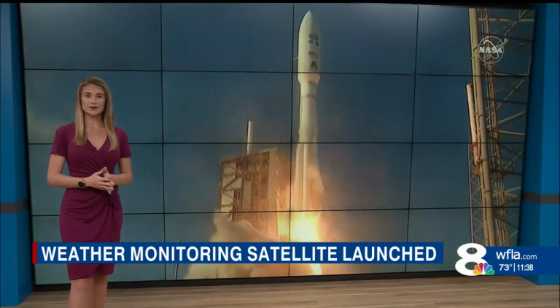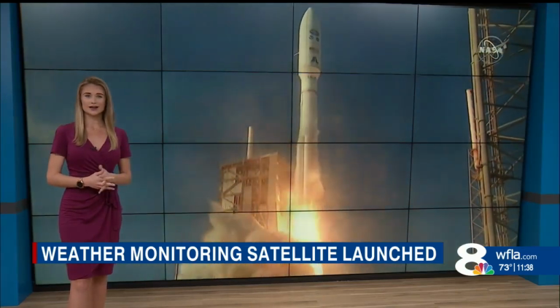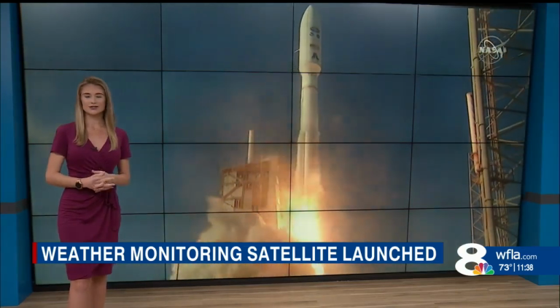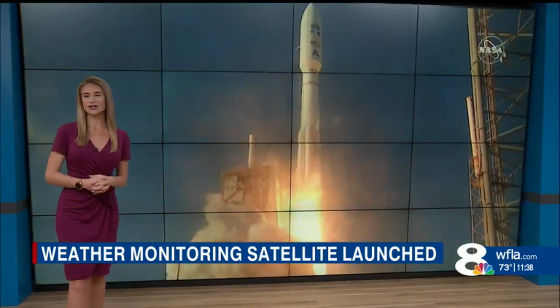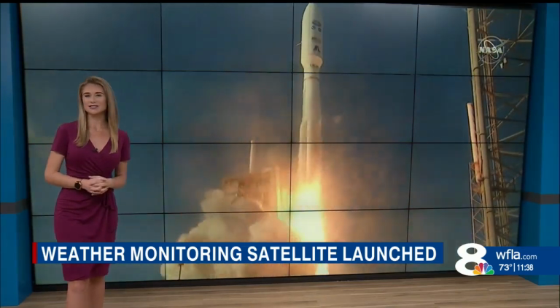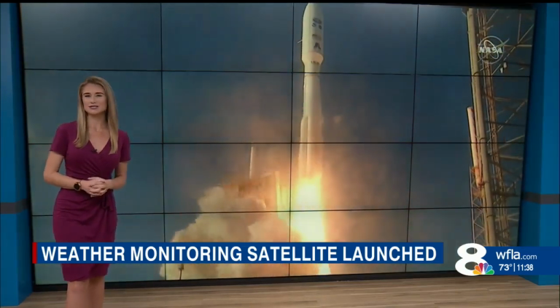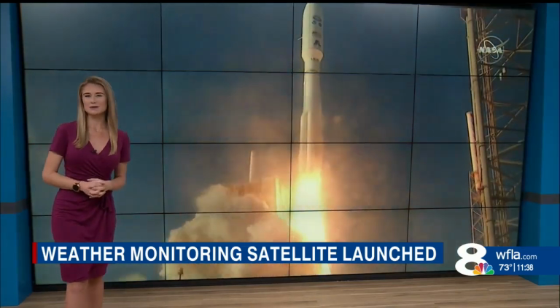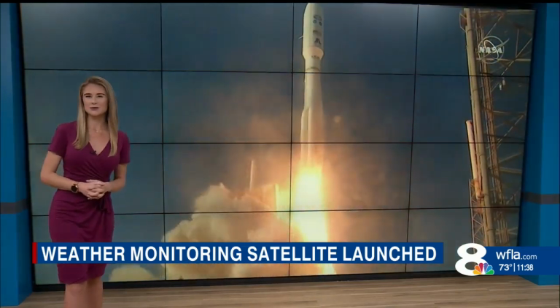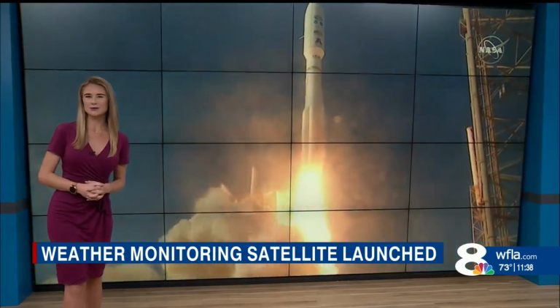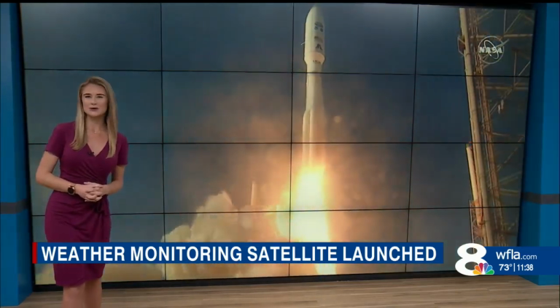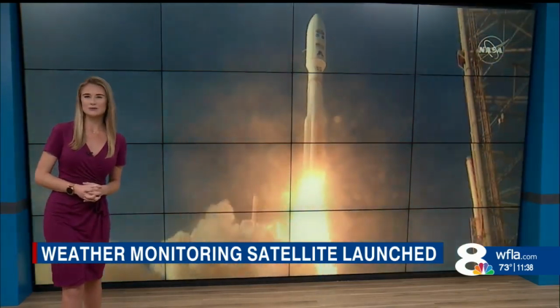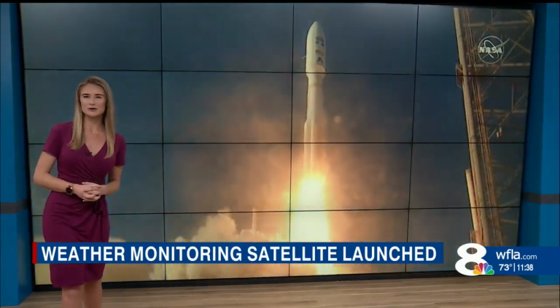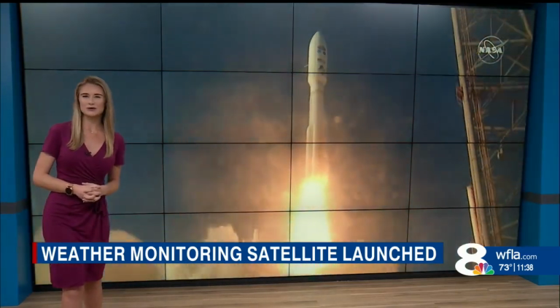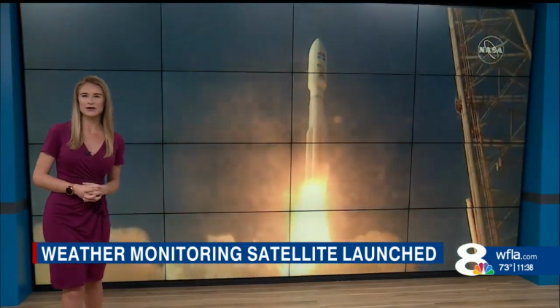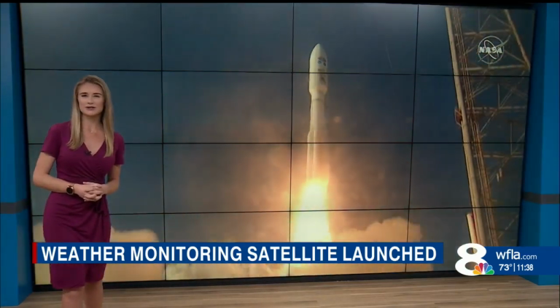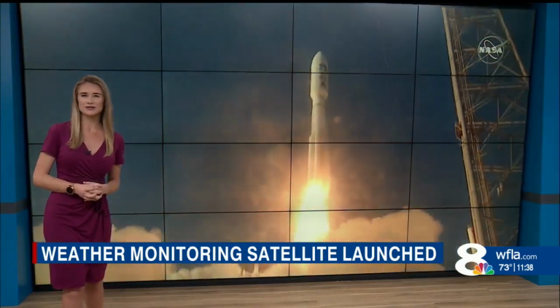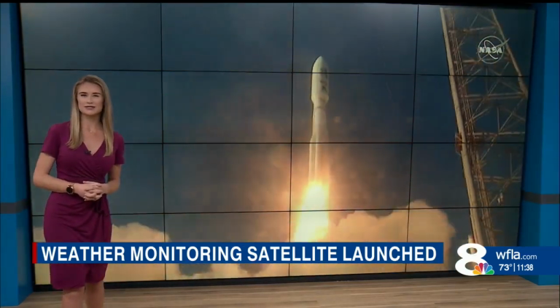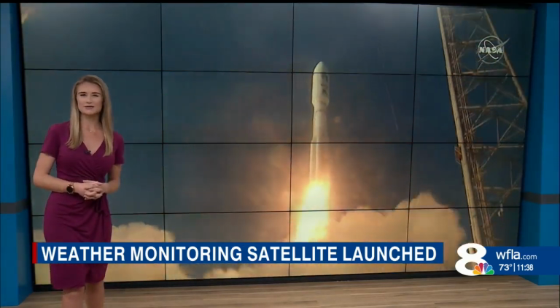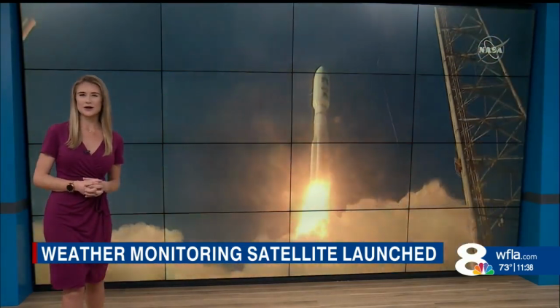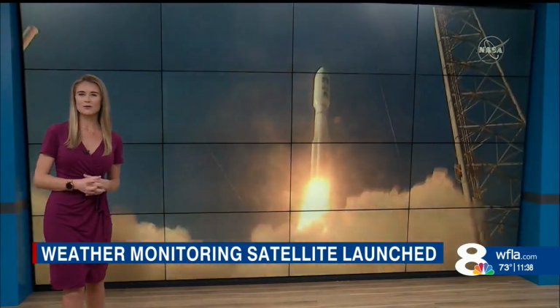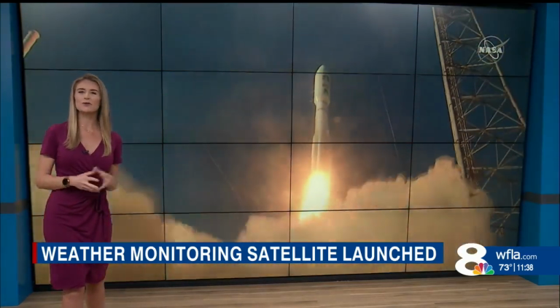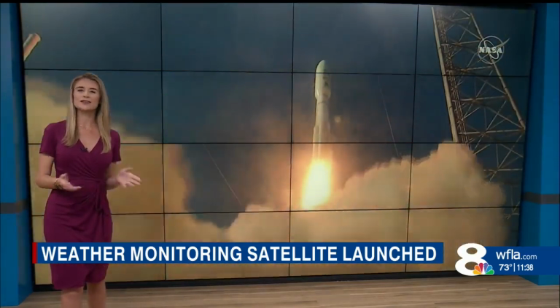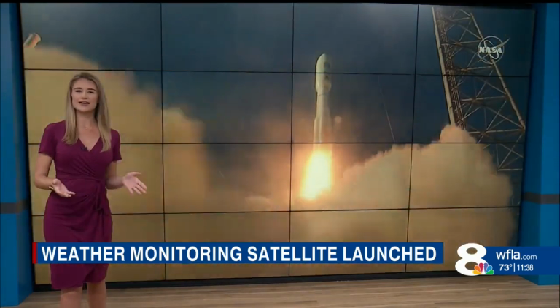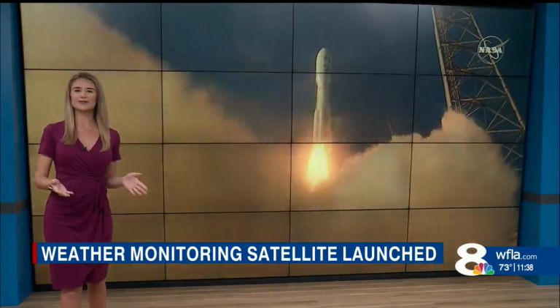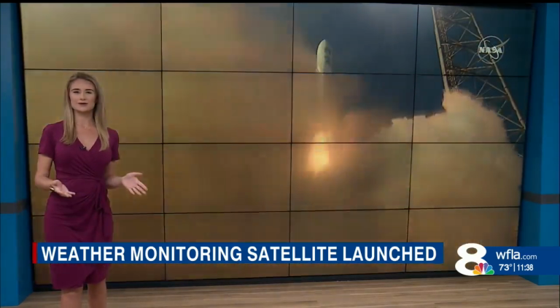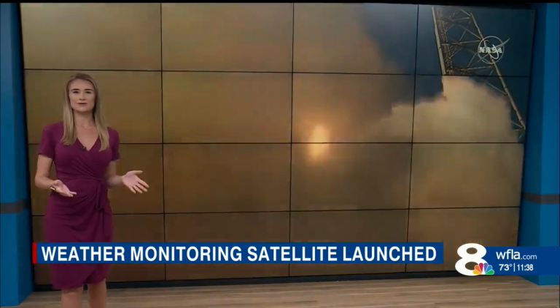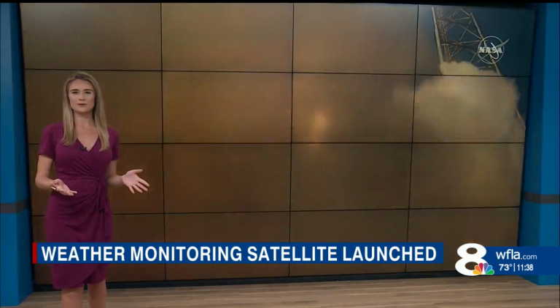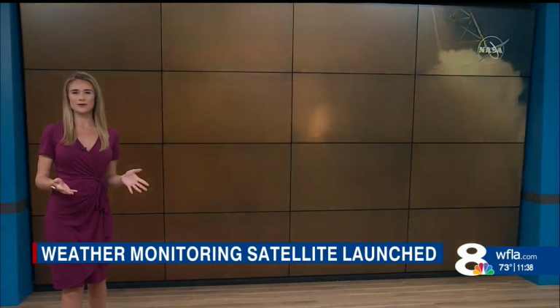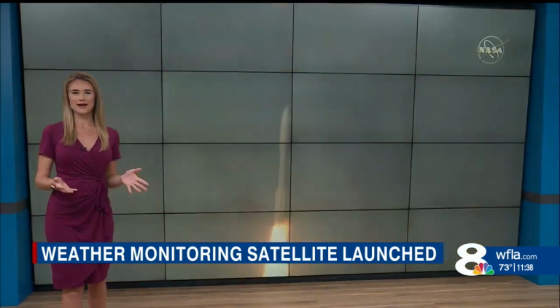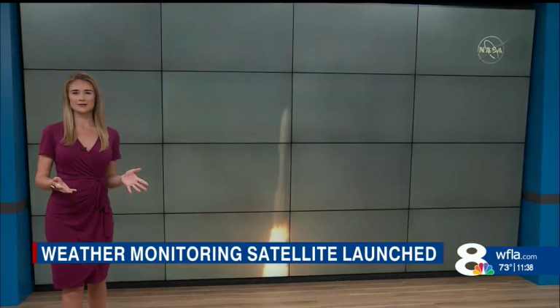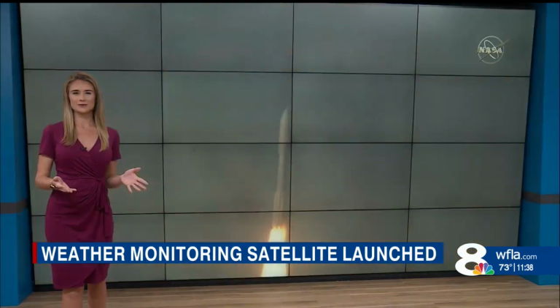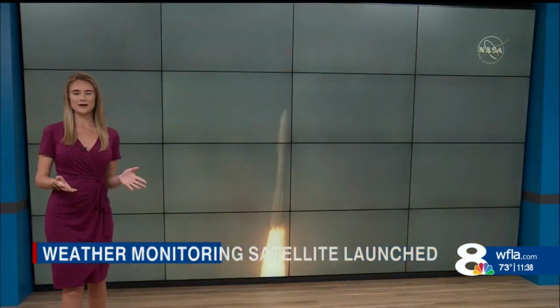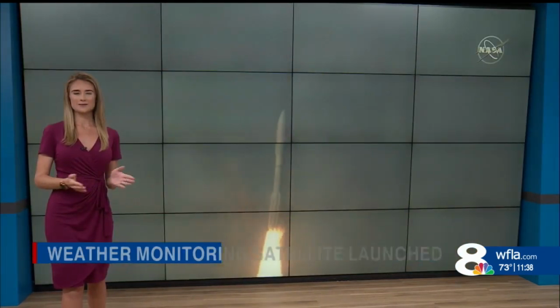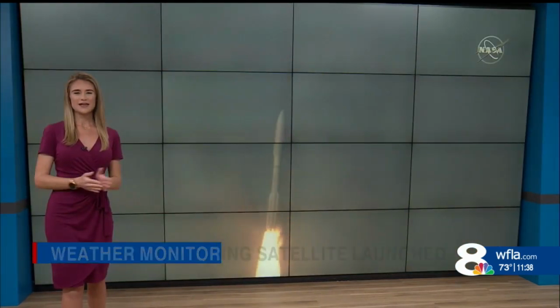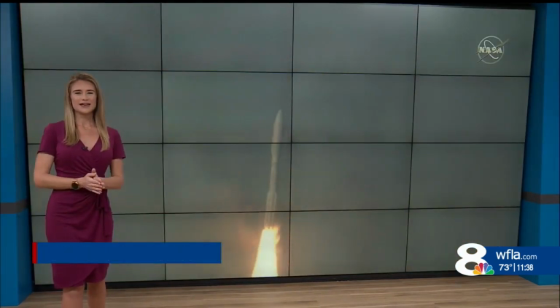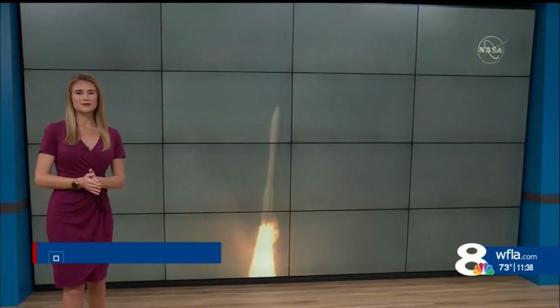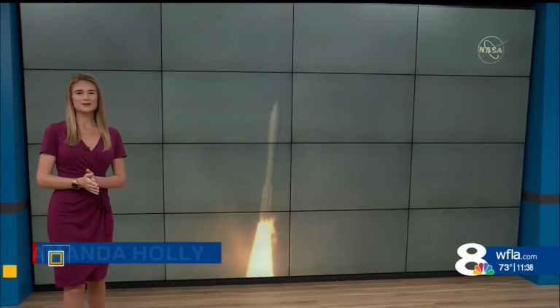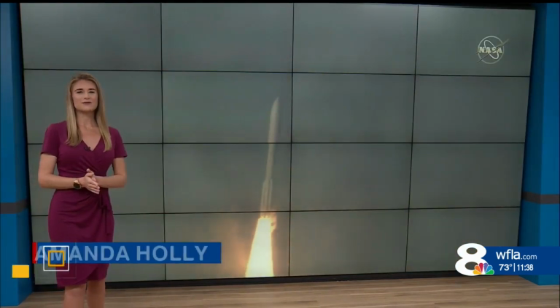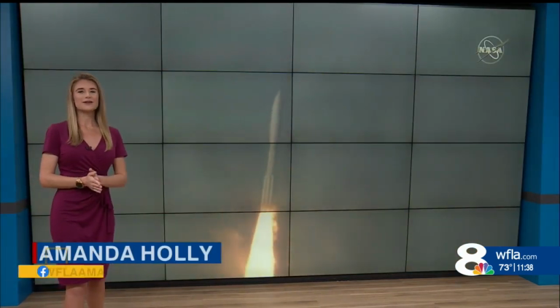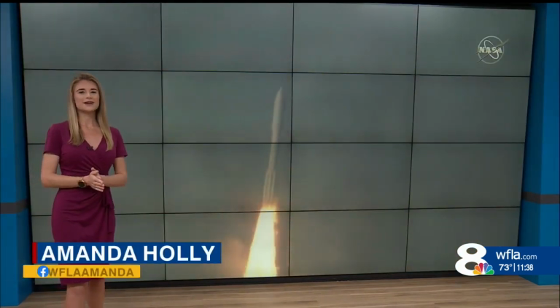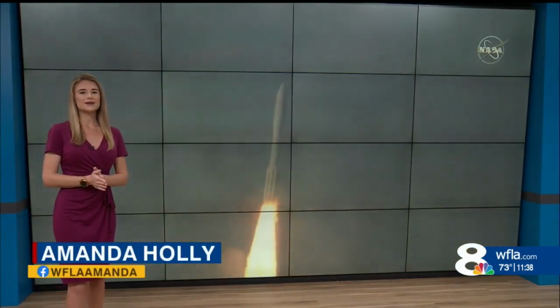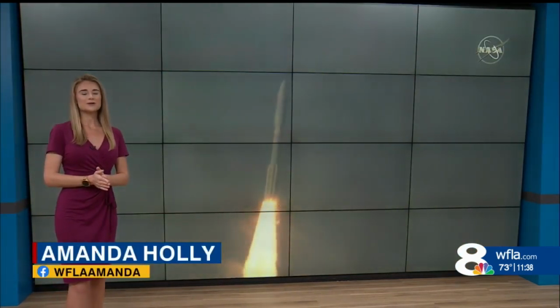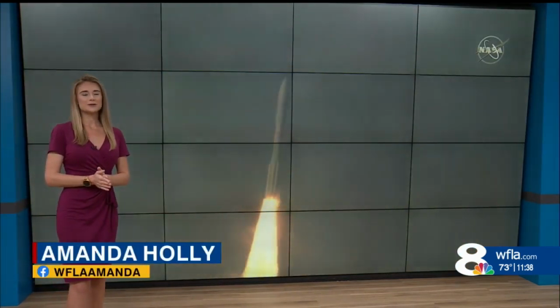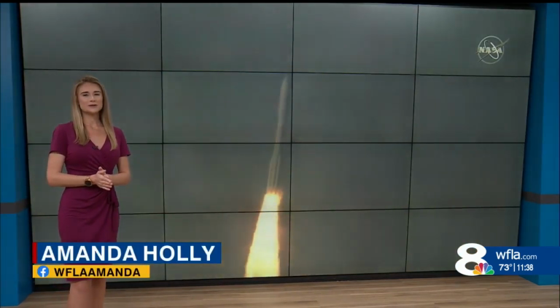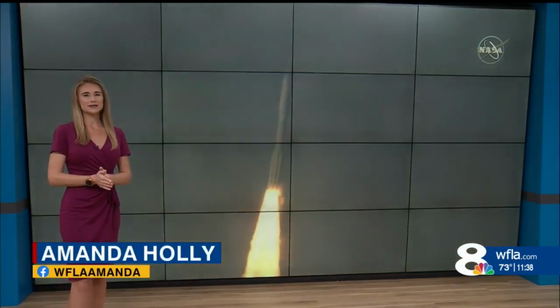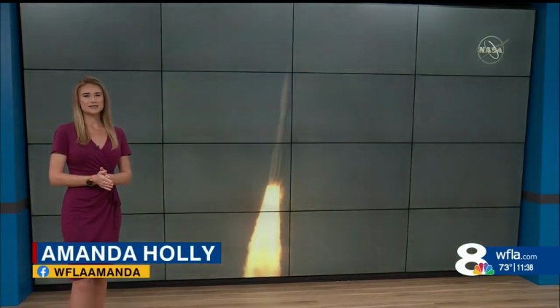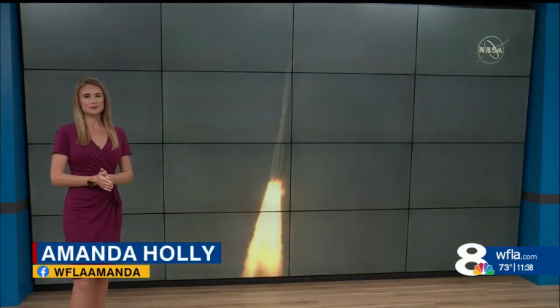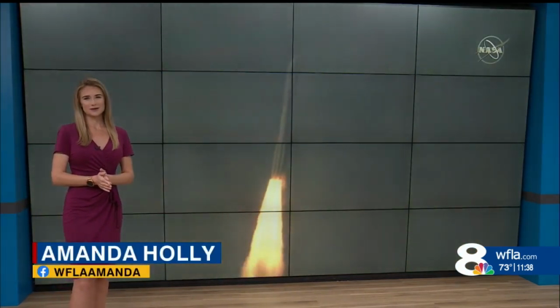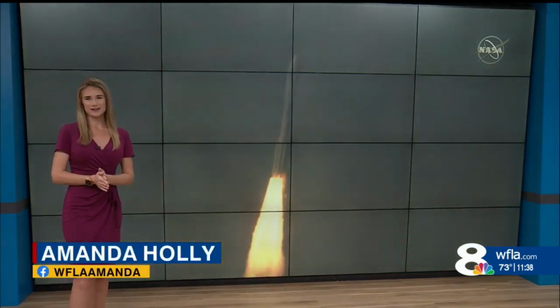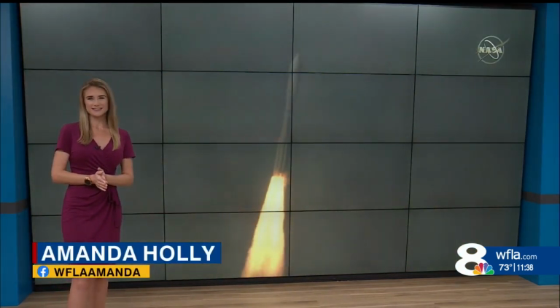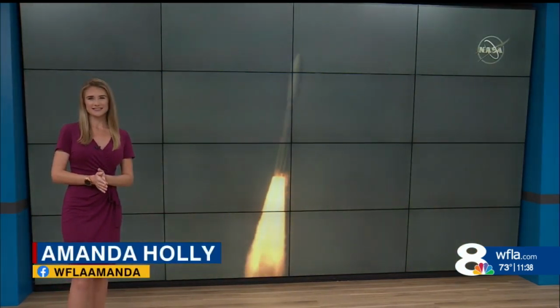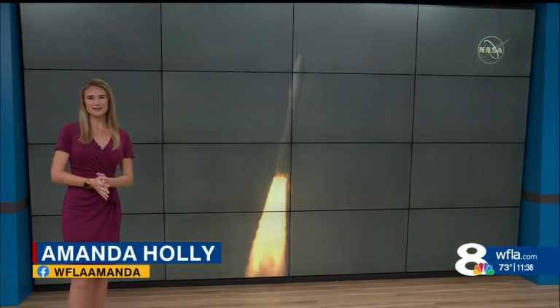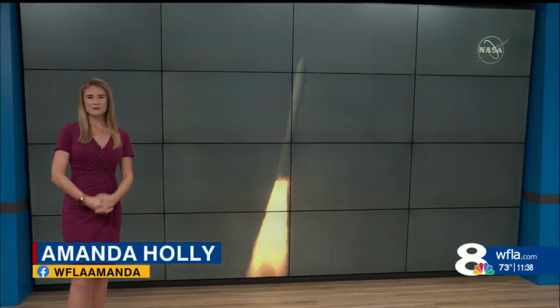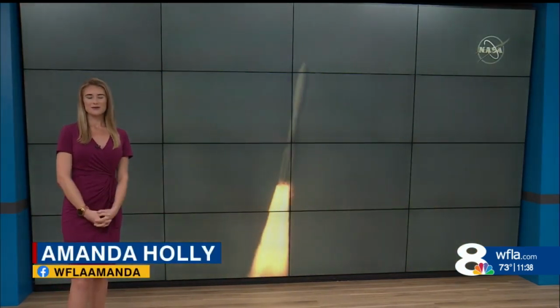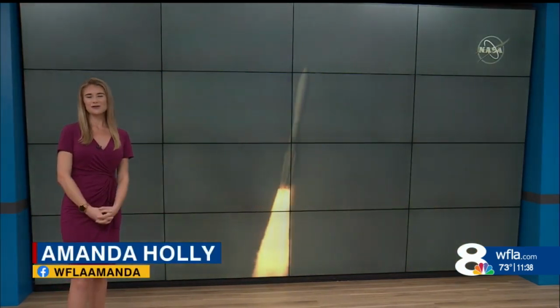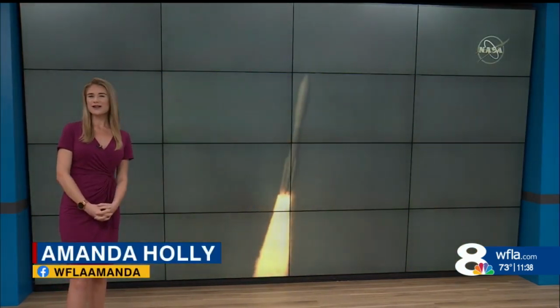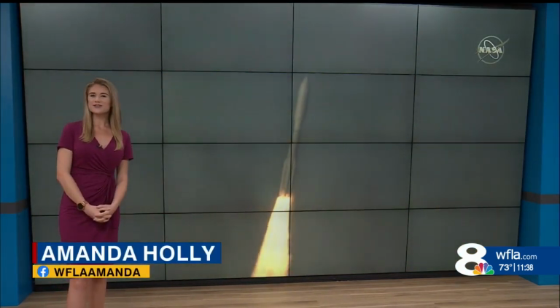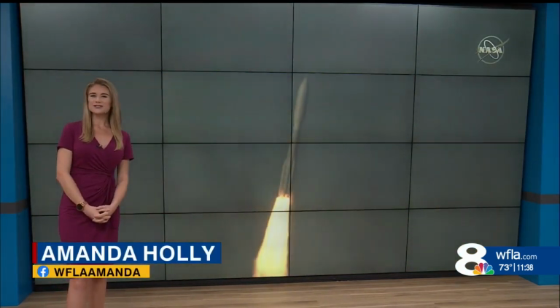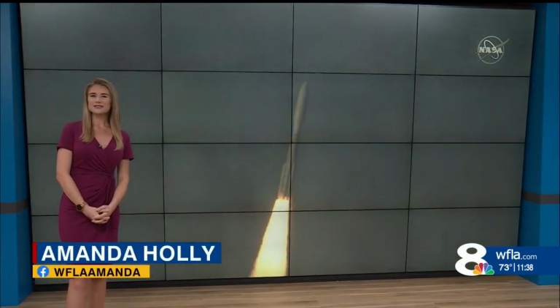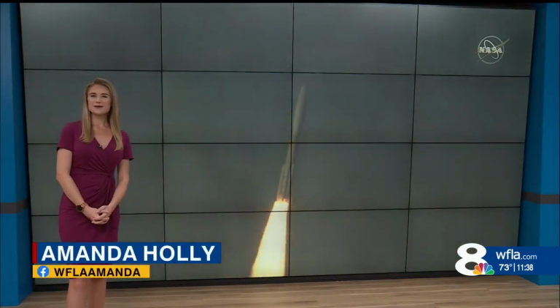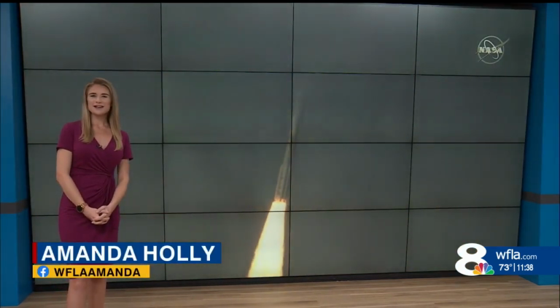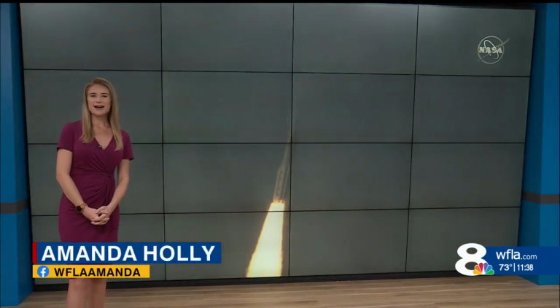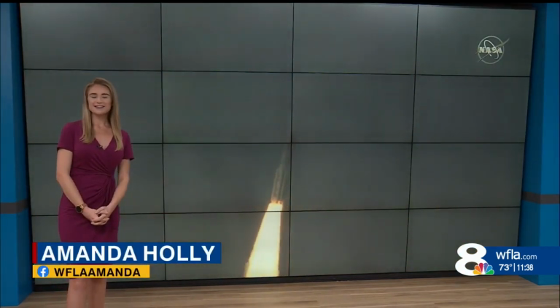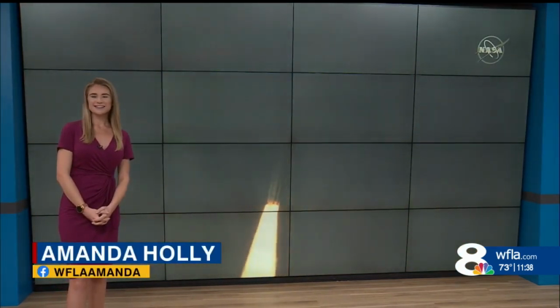We got a chance to speak with those meteorologists about what they look for as well. It was a very cool experience. Meteorologist Amanda Holley, 8 on your side.